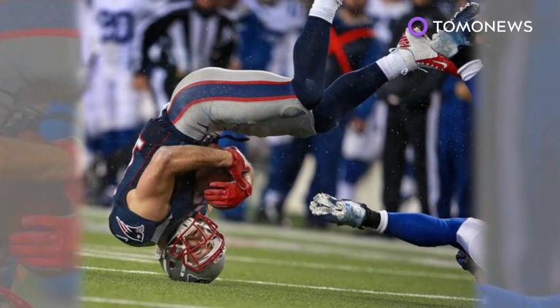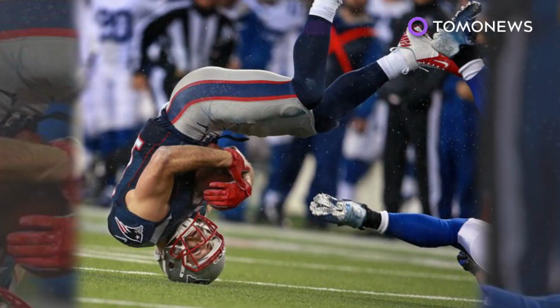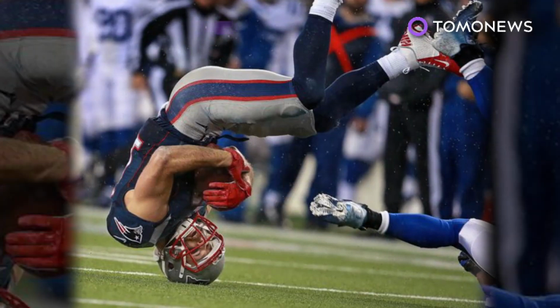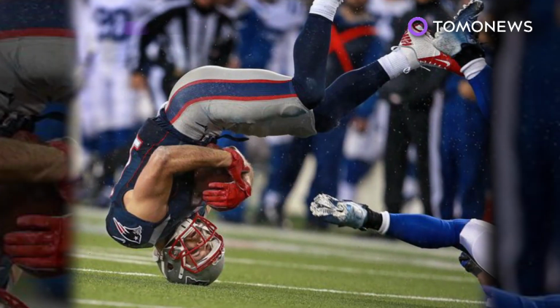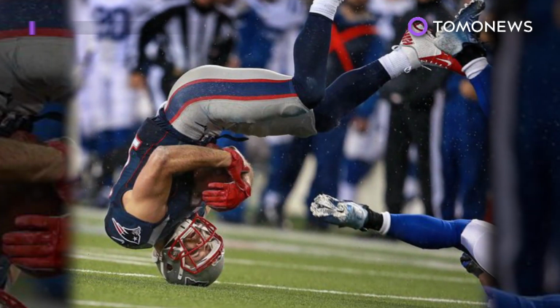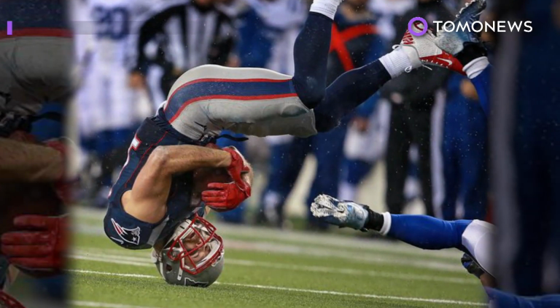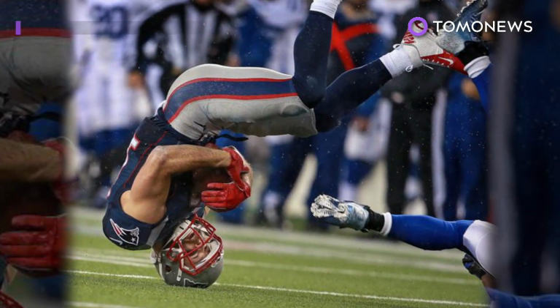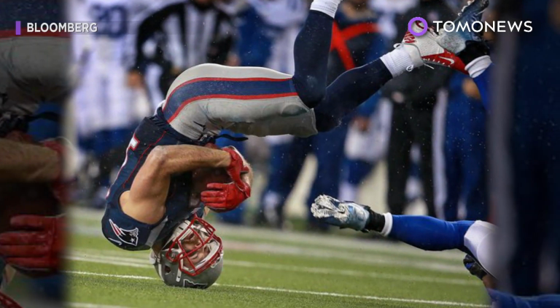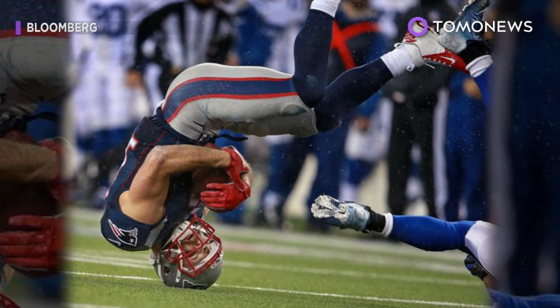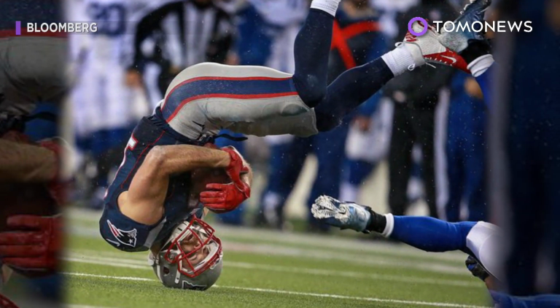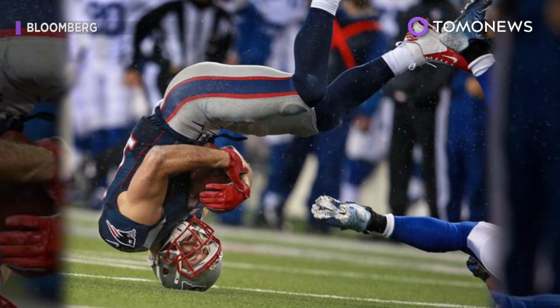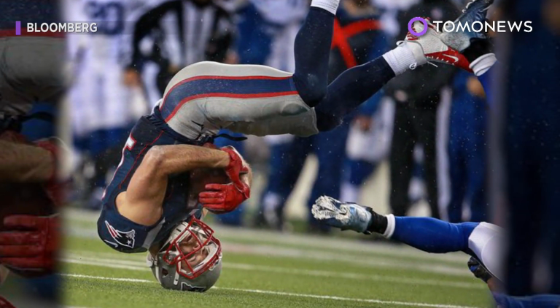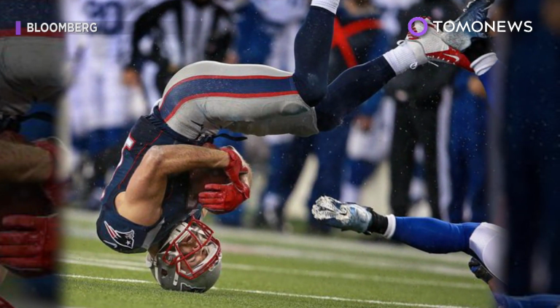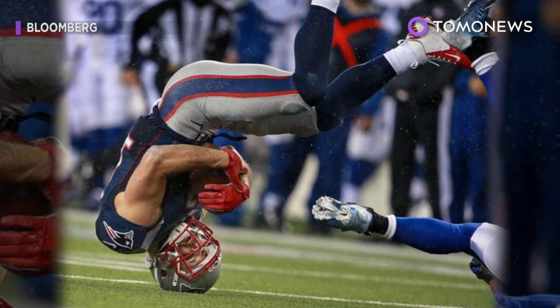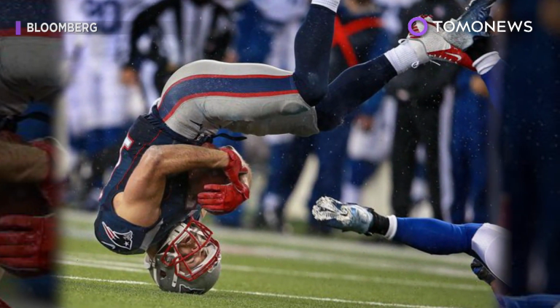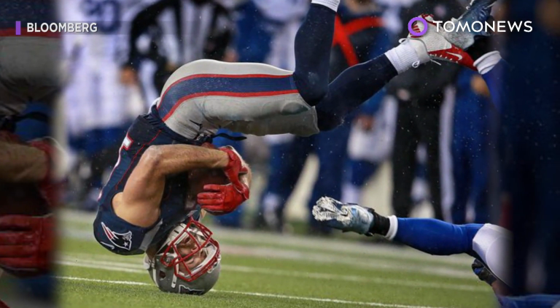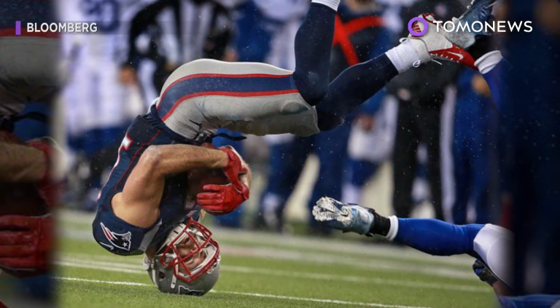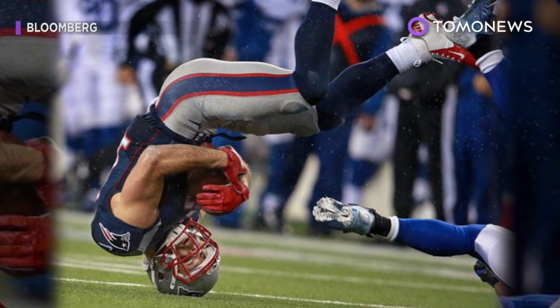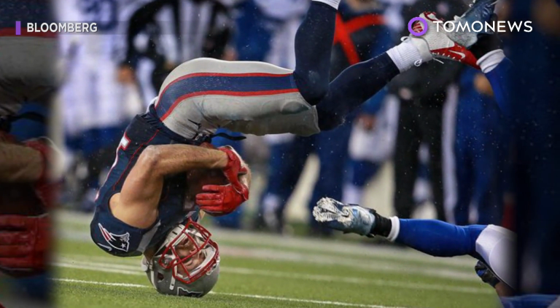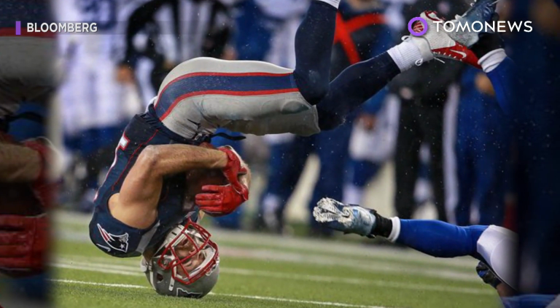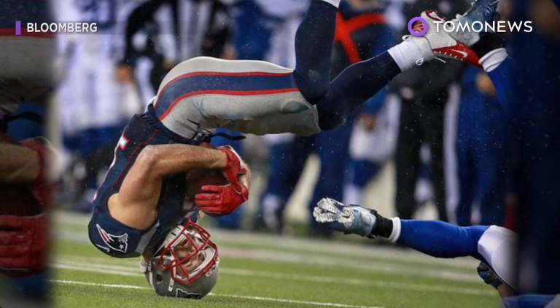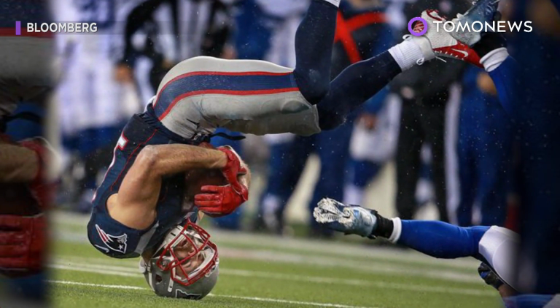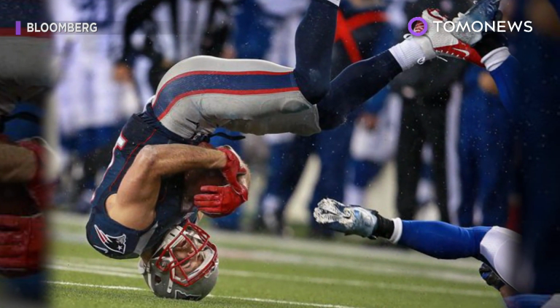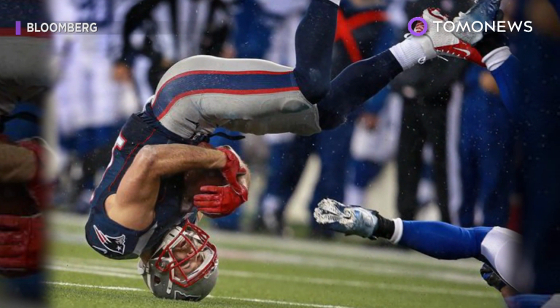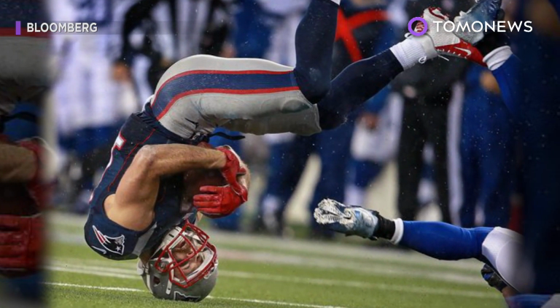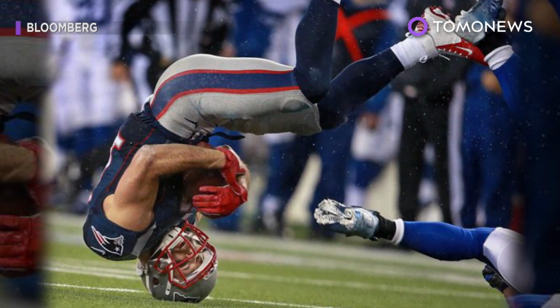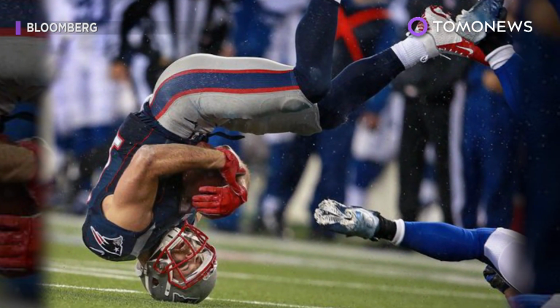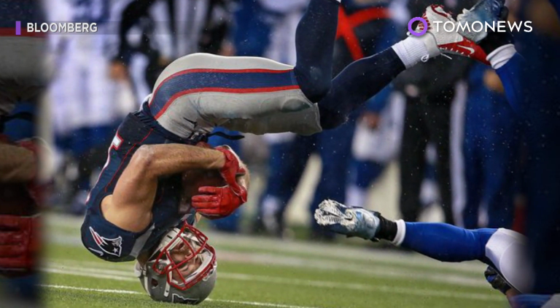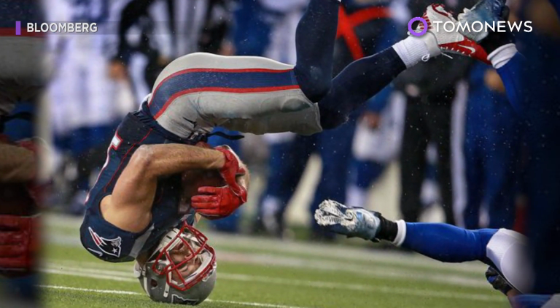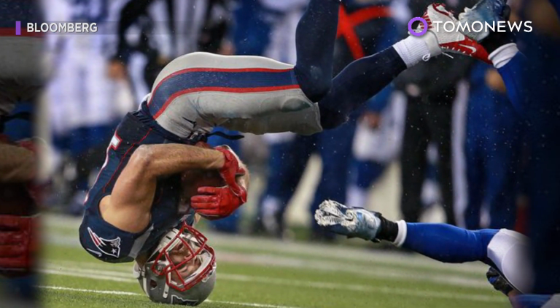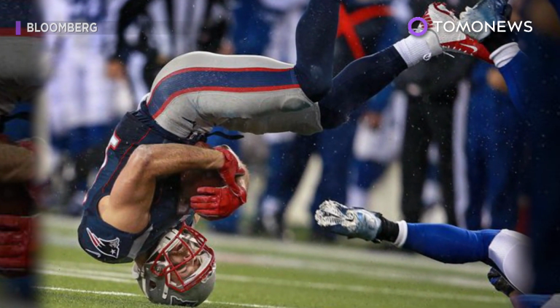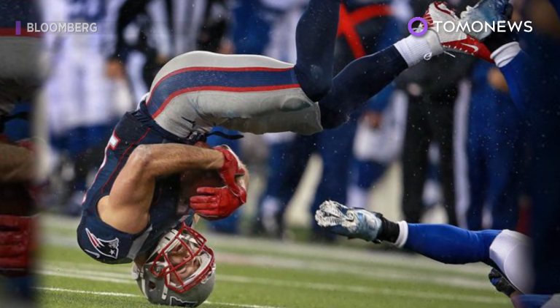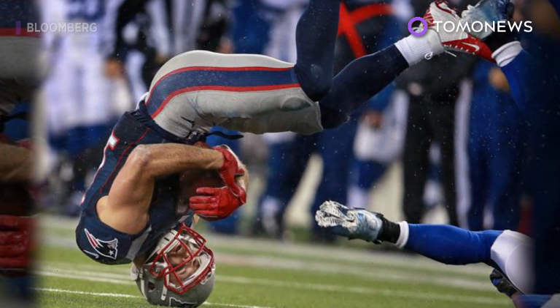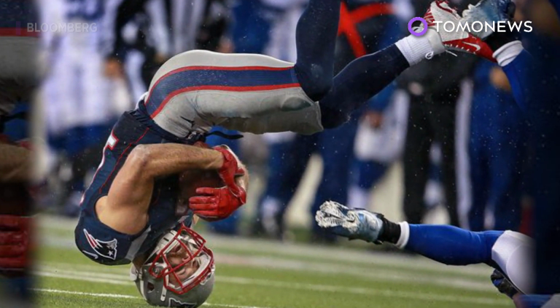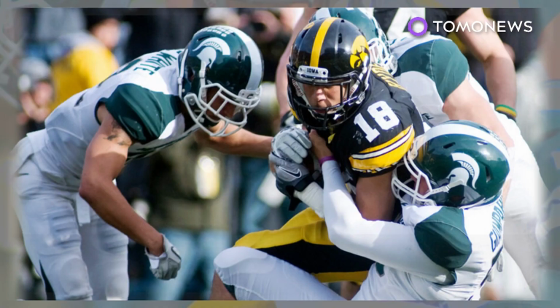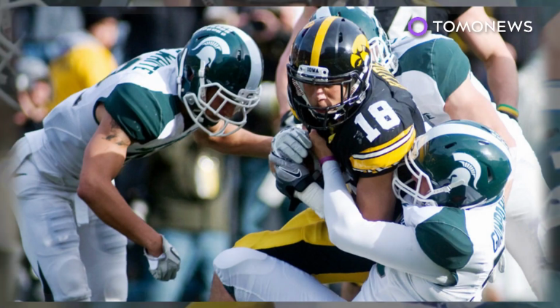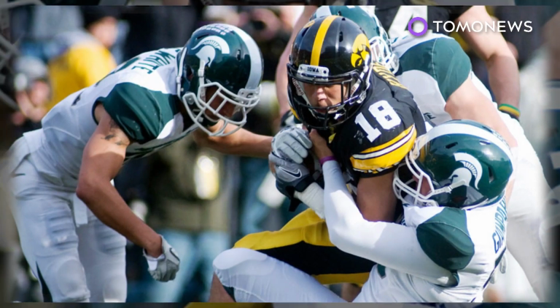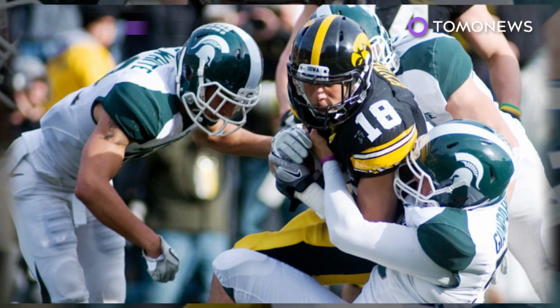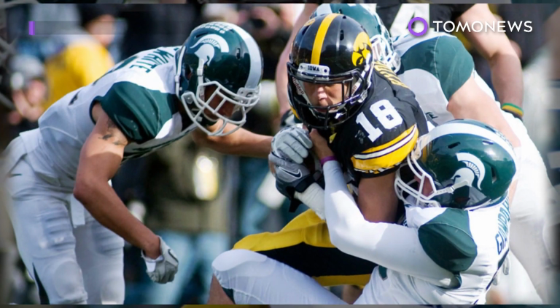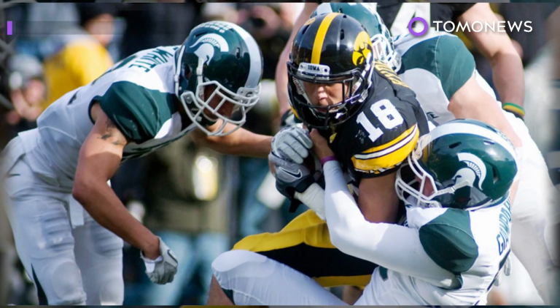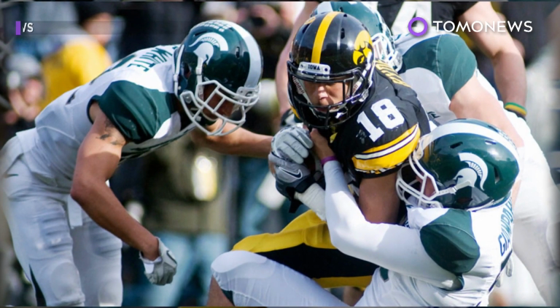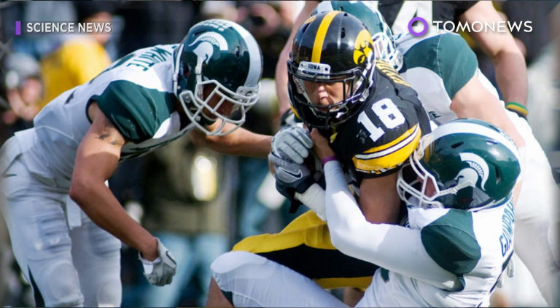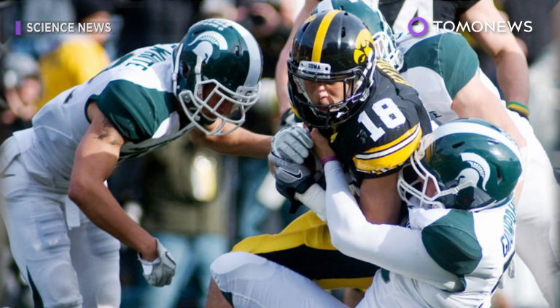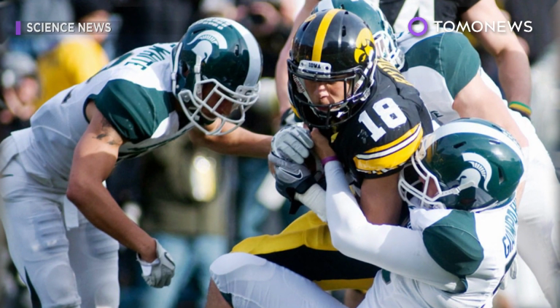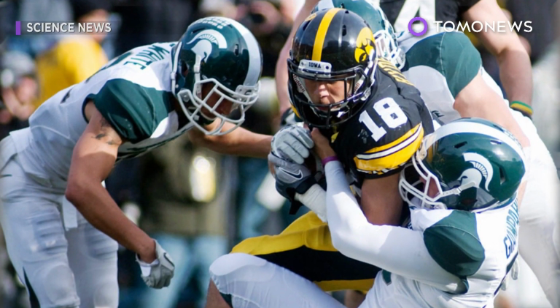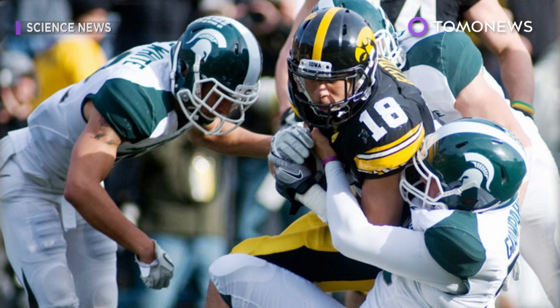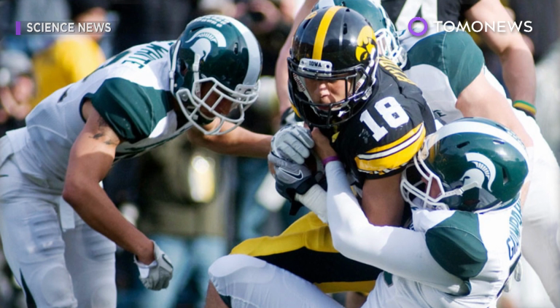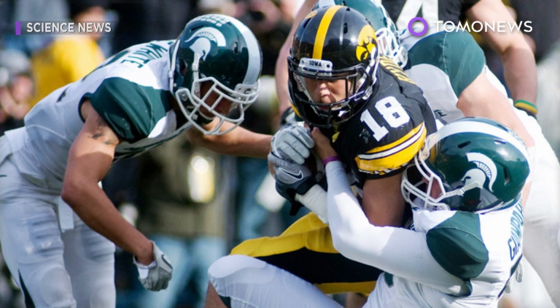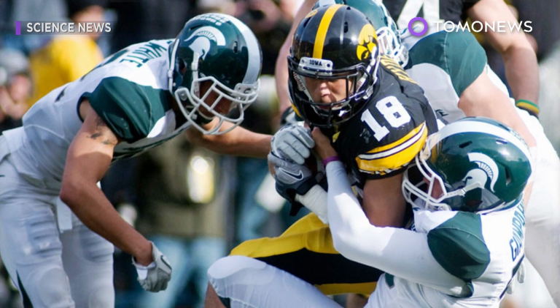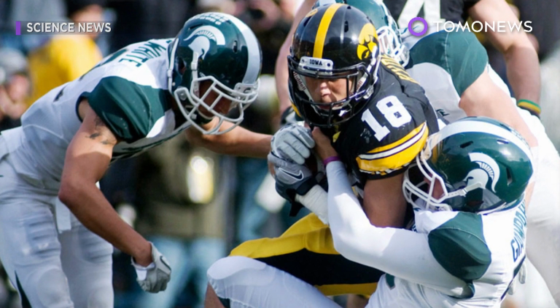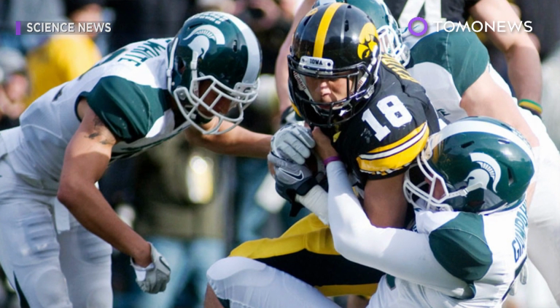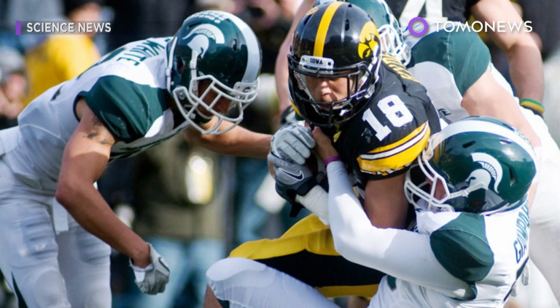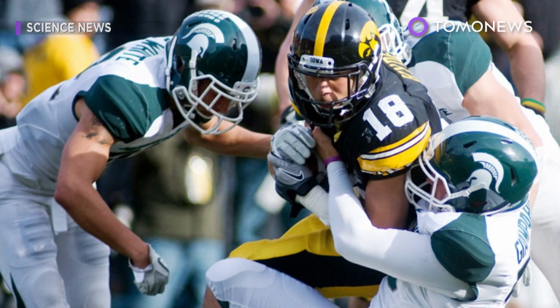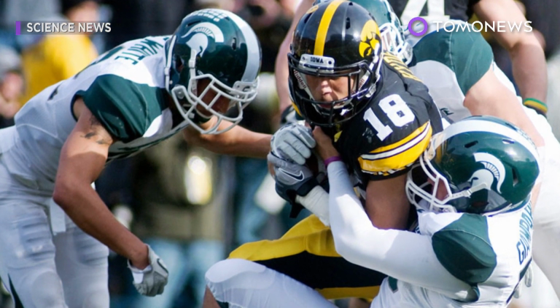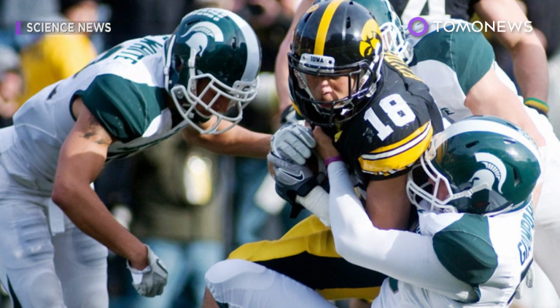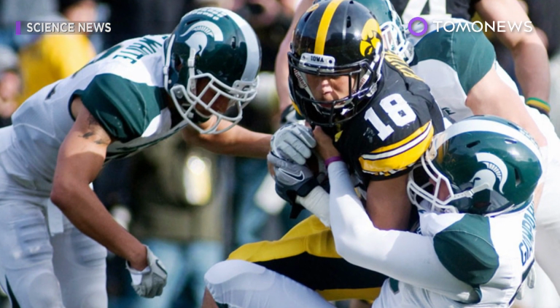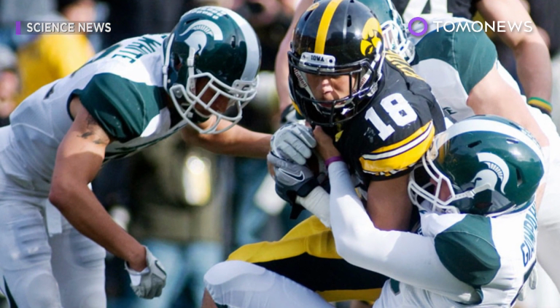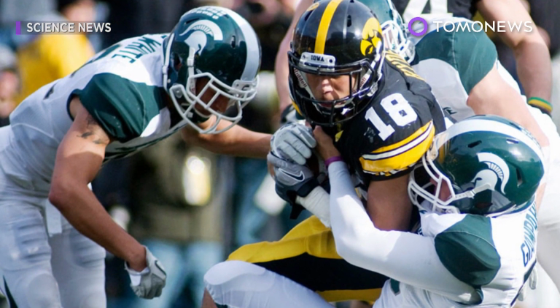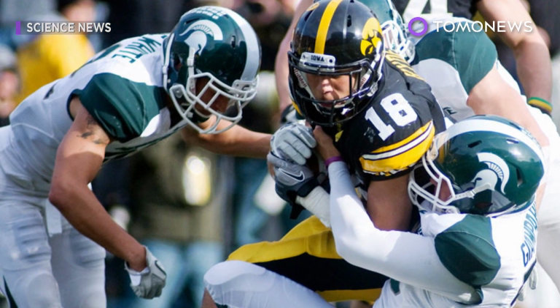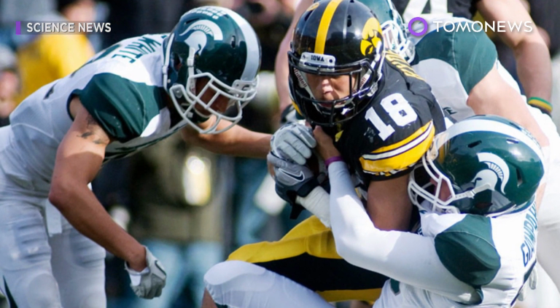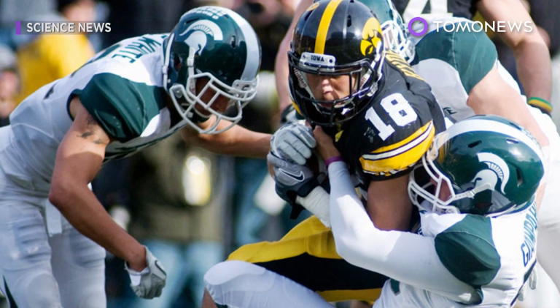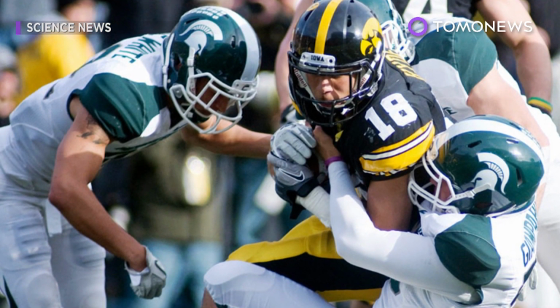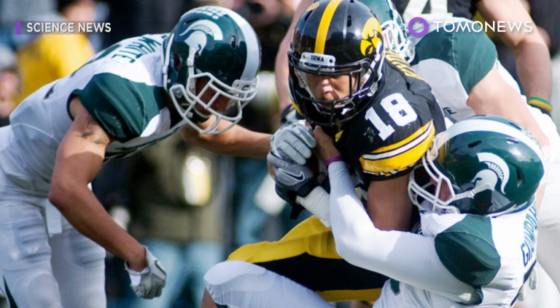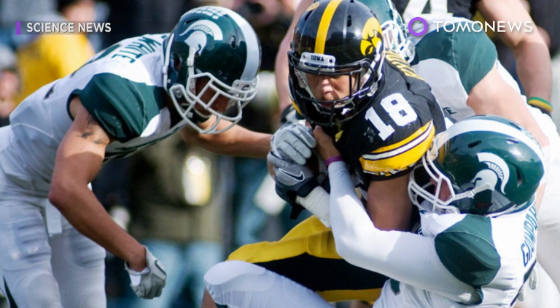Medical experts and players are concerned that repeated concussions increase the likelihood of developing CTE, a degenerative brain disease.